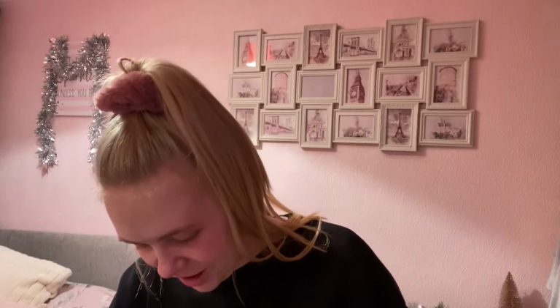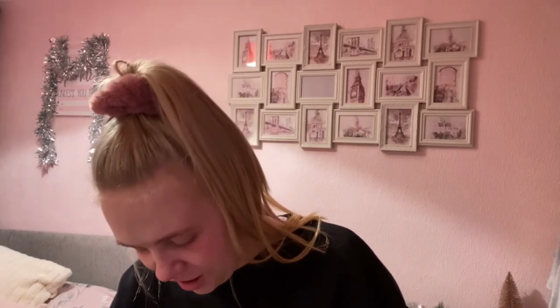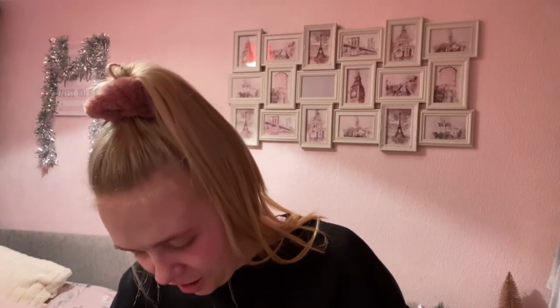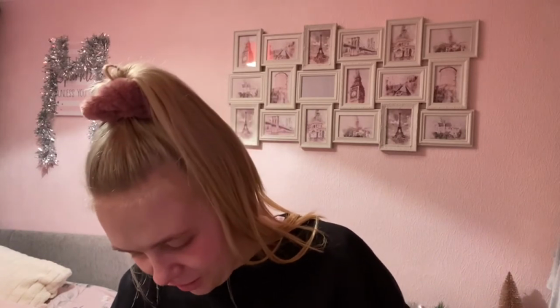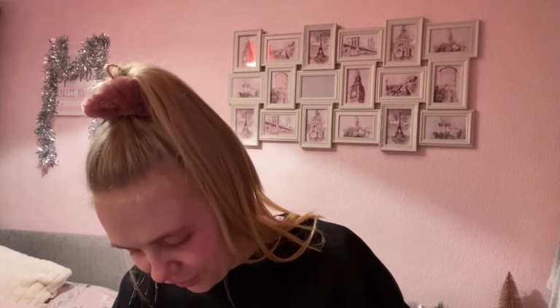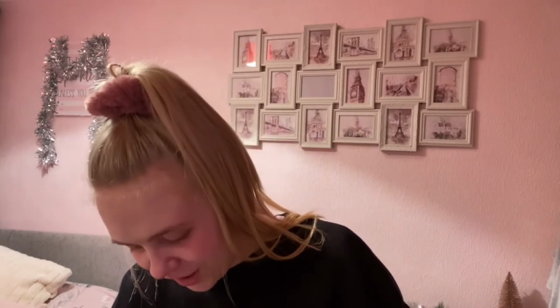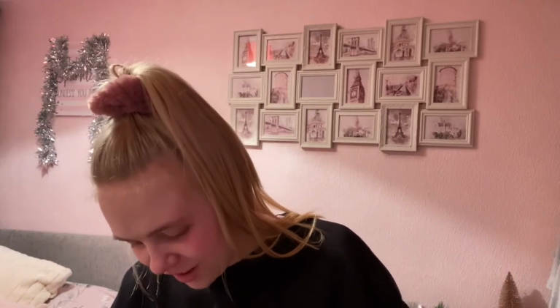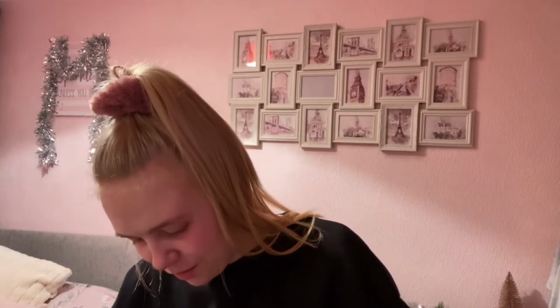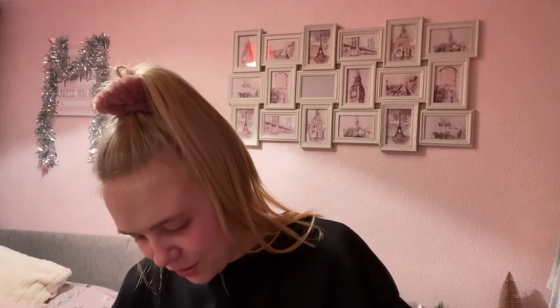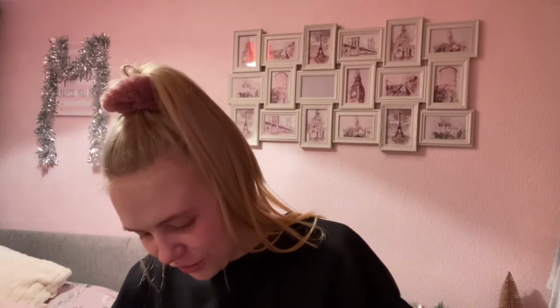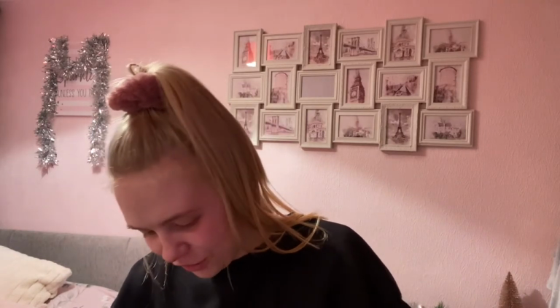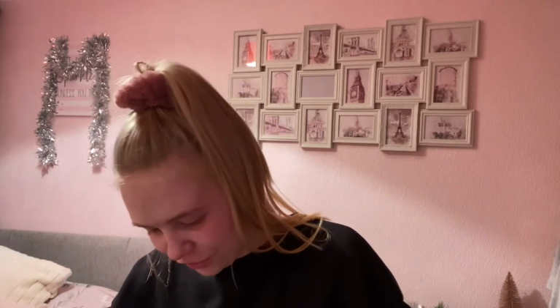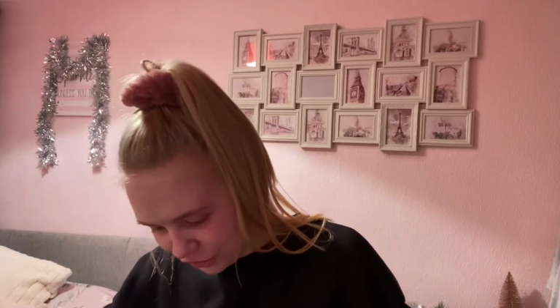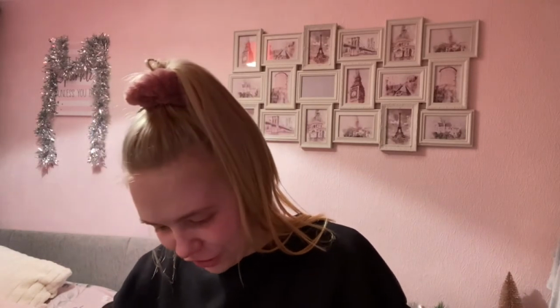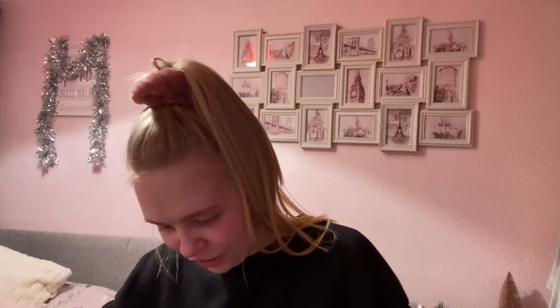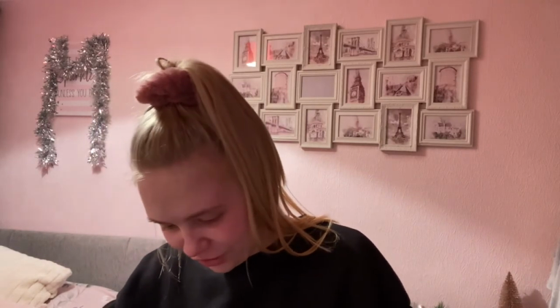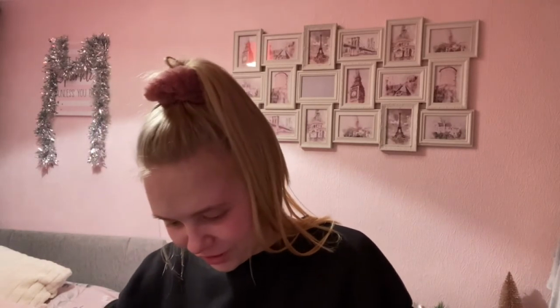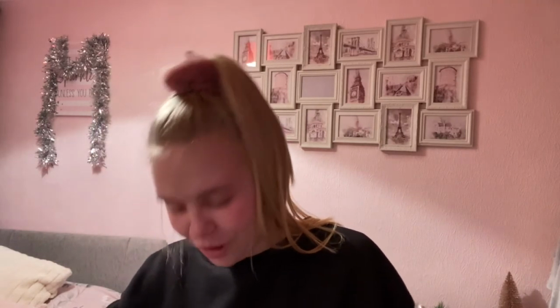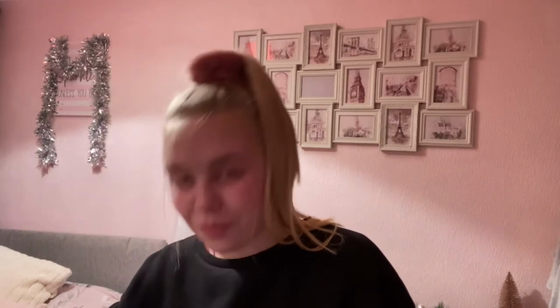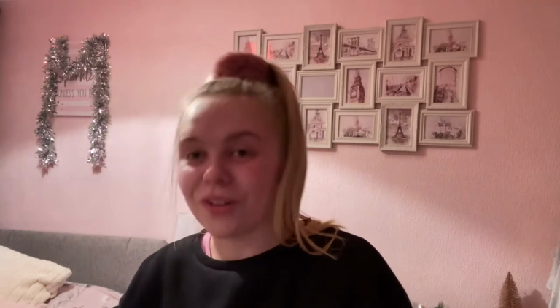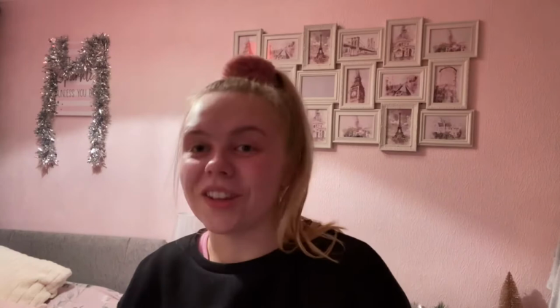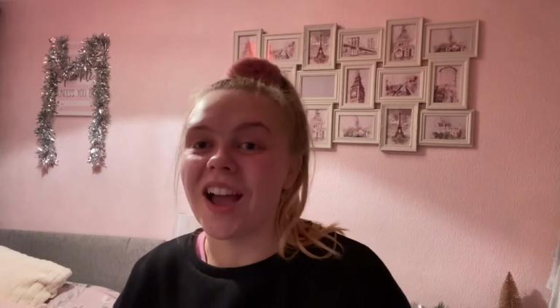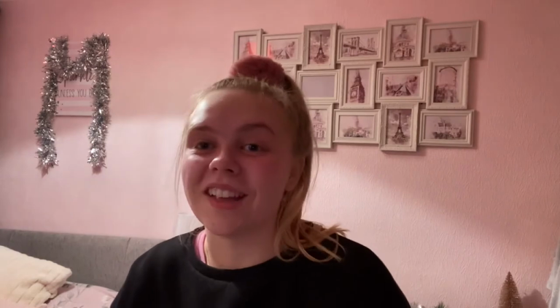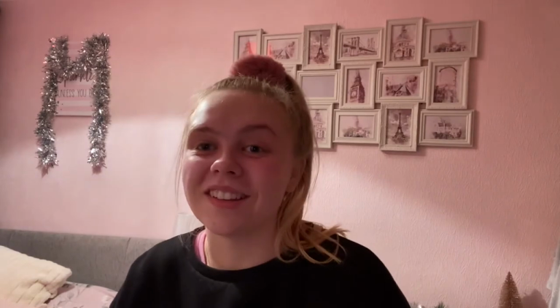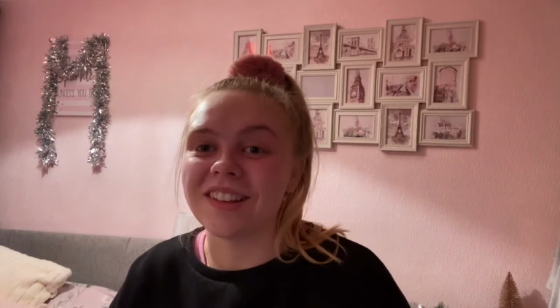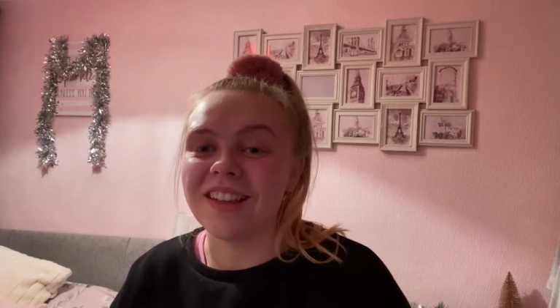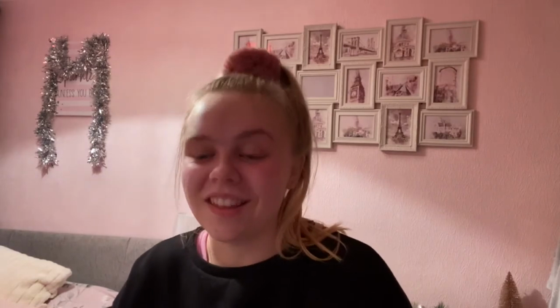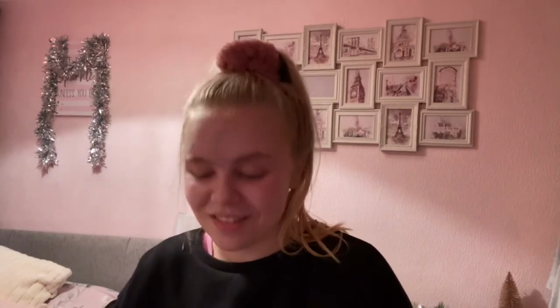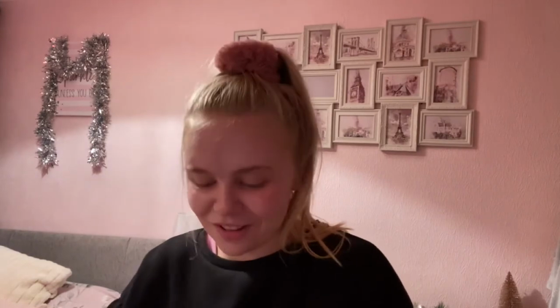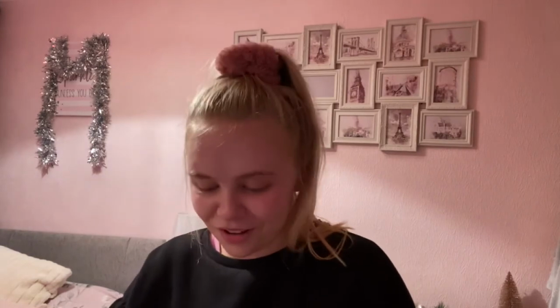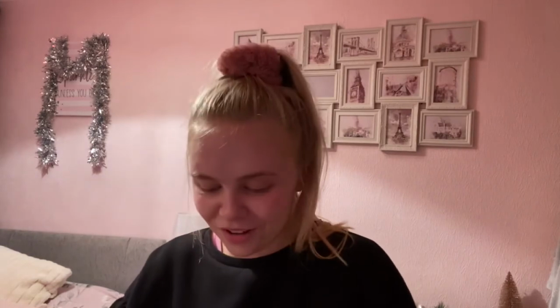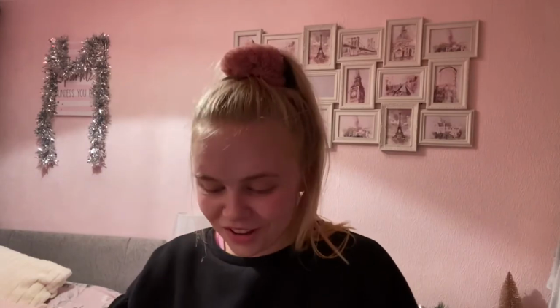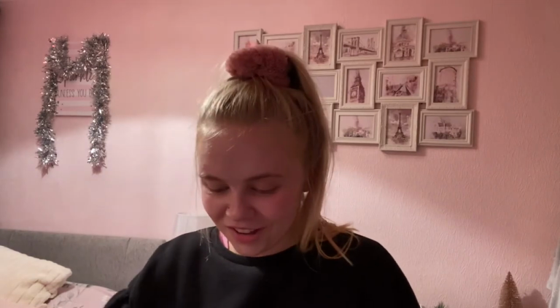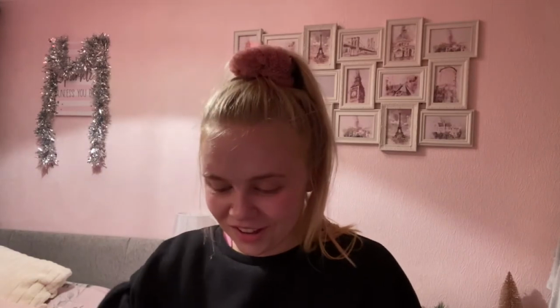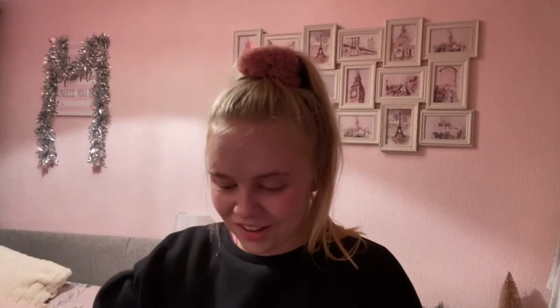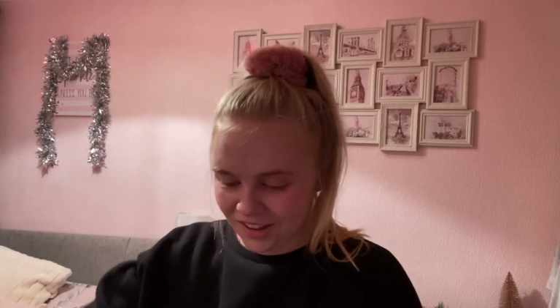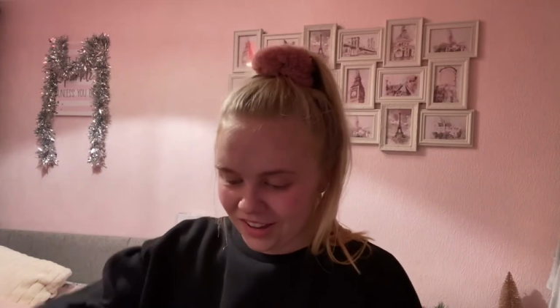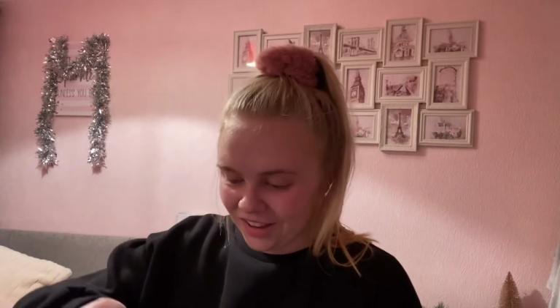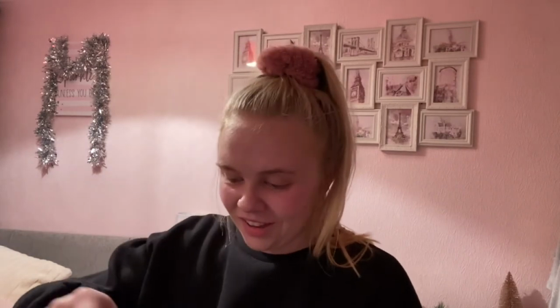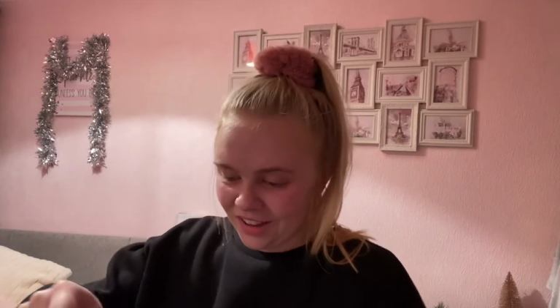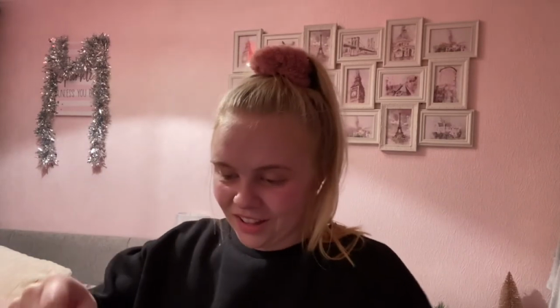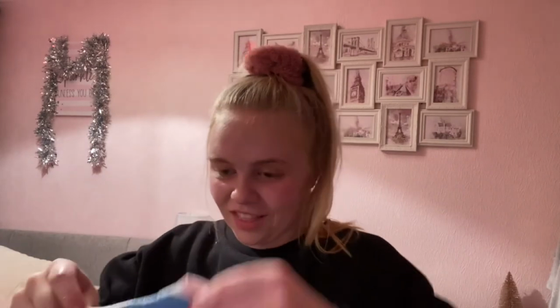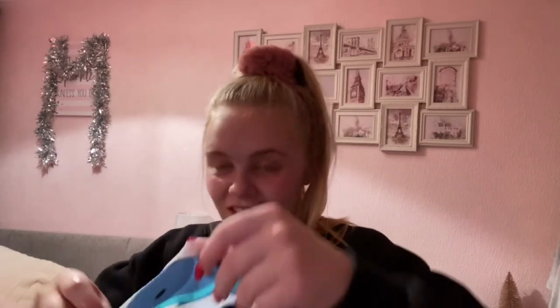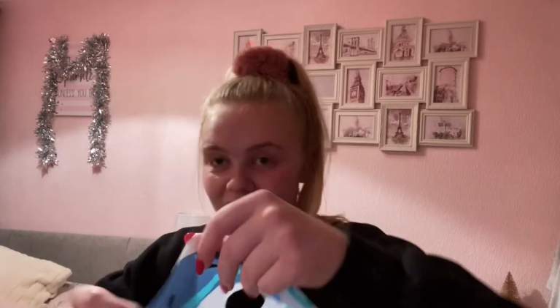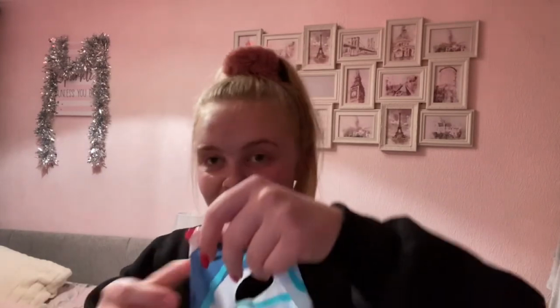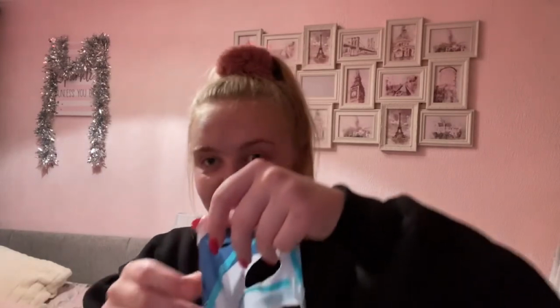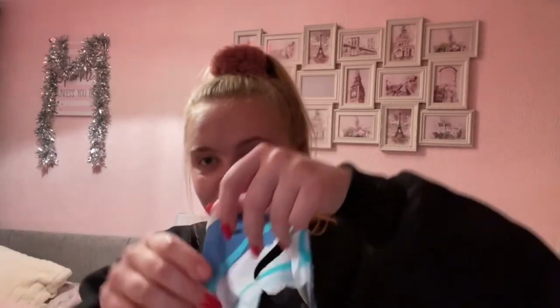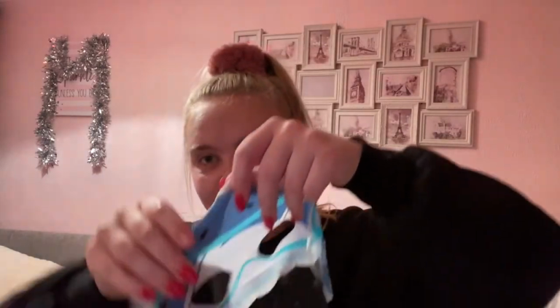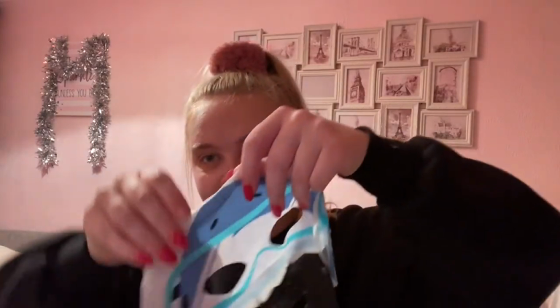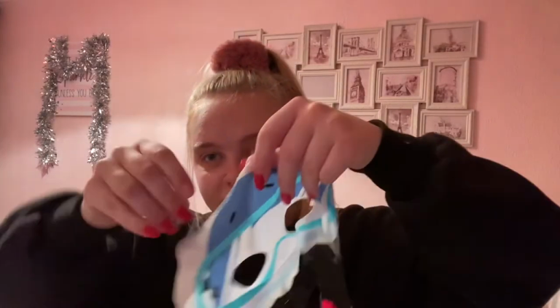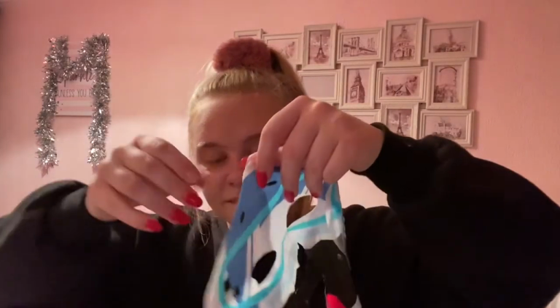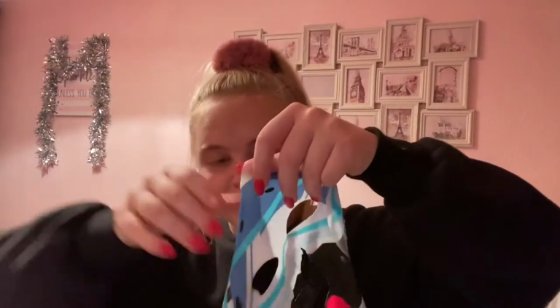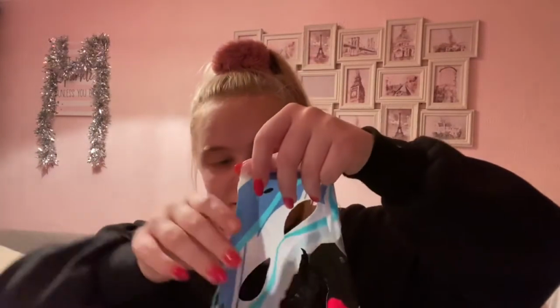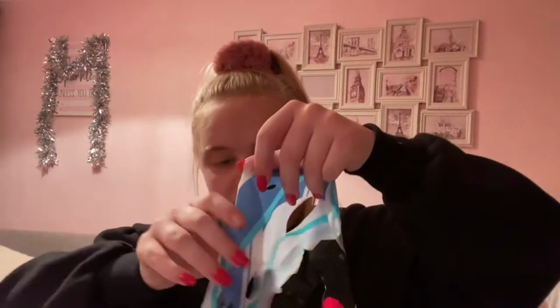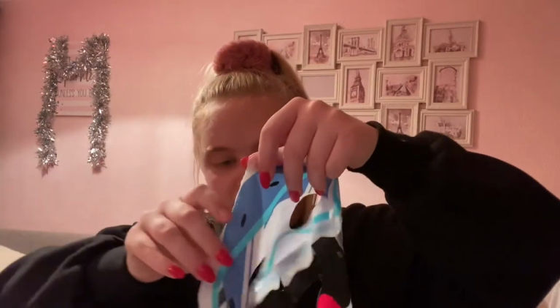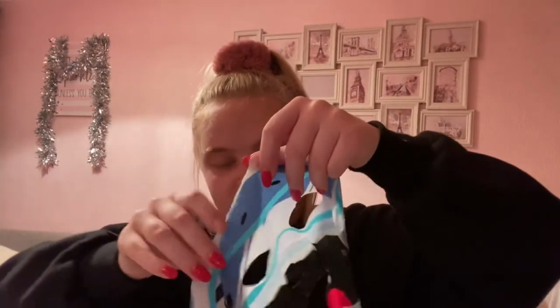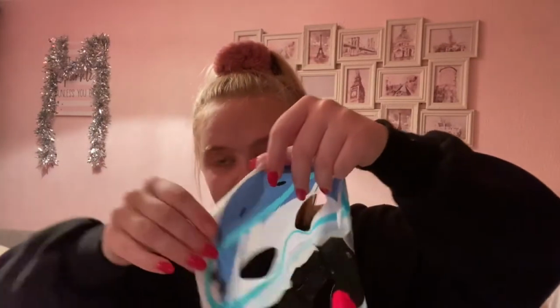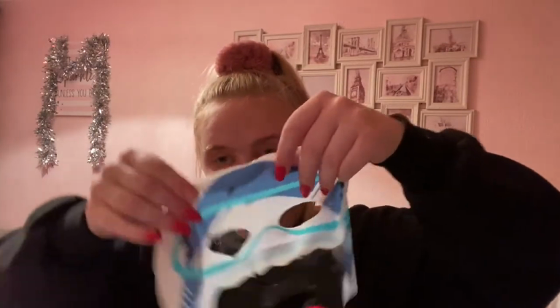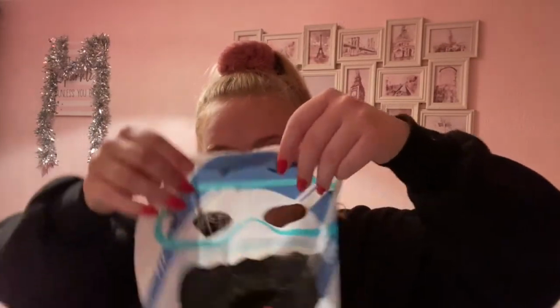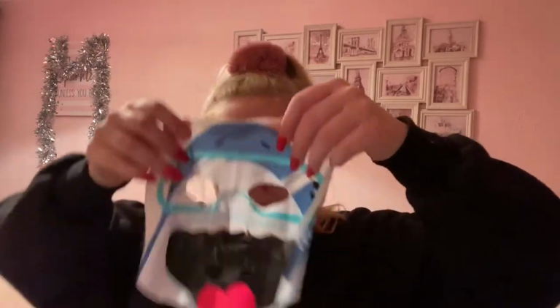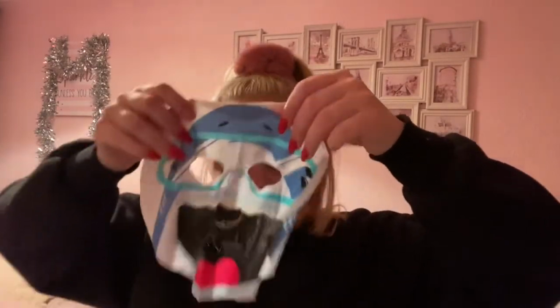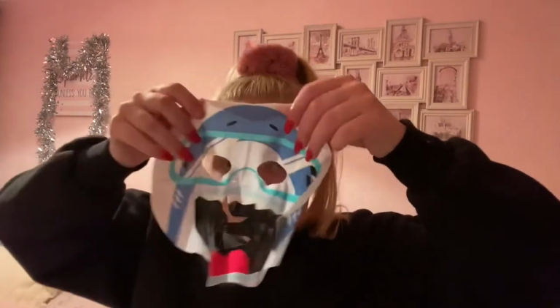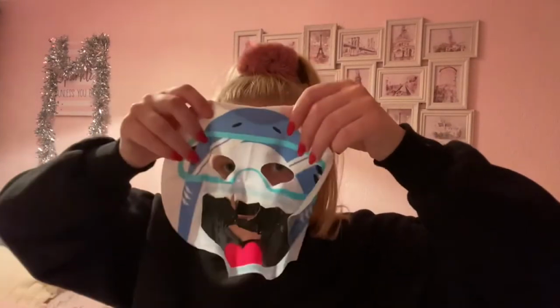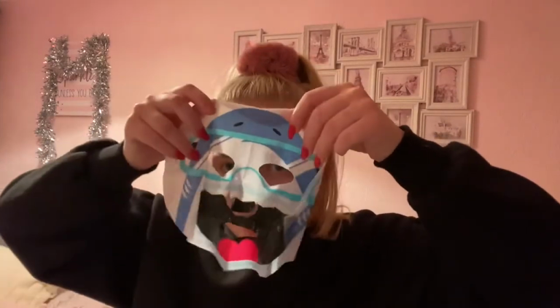I think it's a picture of a shark on it — oh my god, it actually is! Look at this. Ta-da!